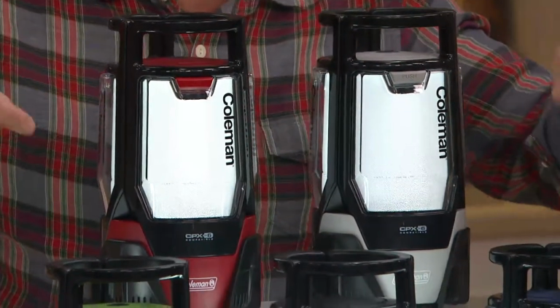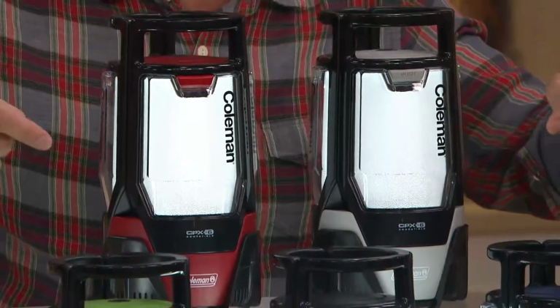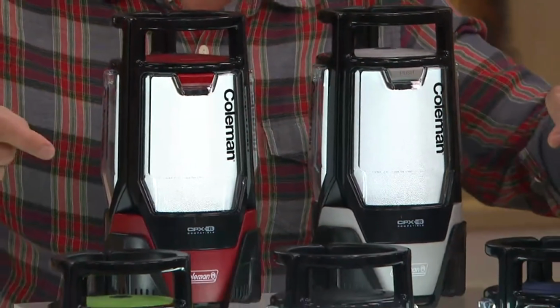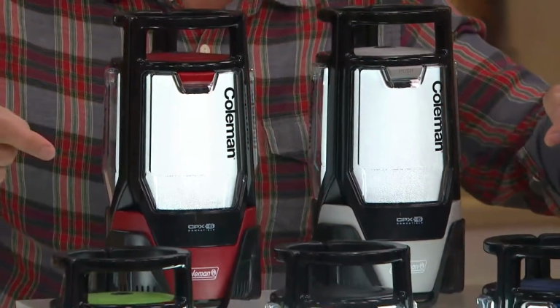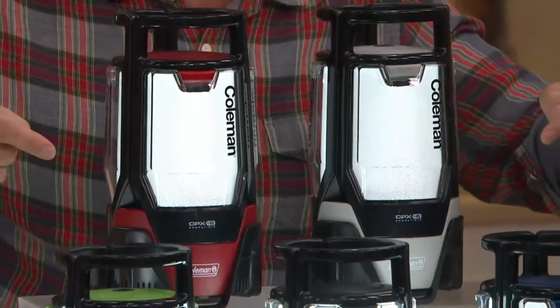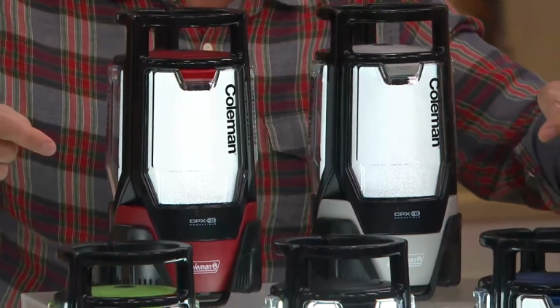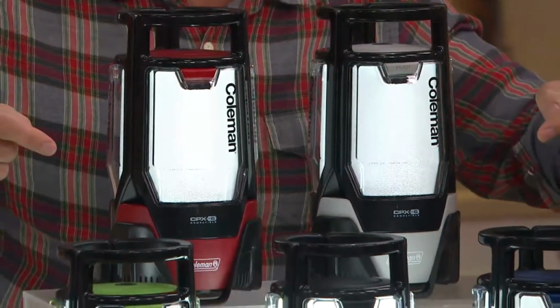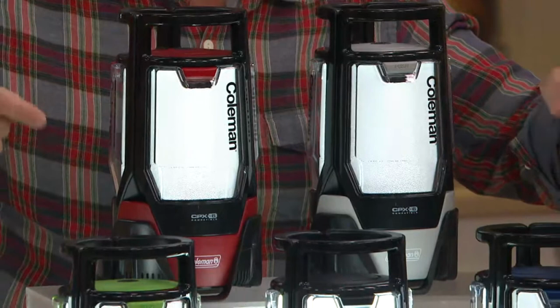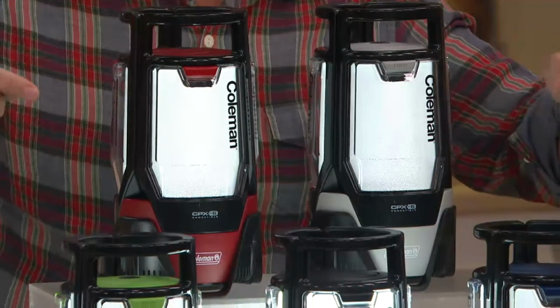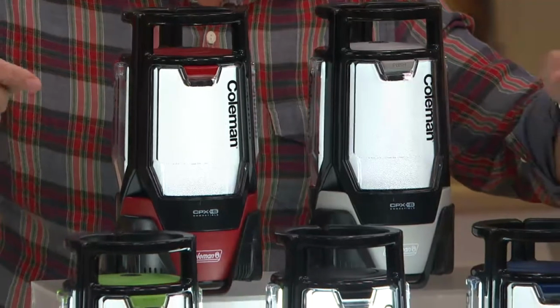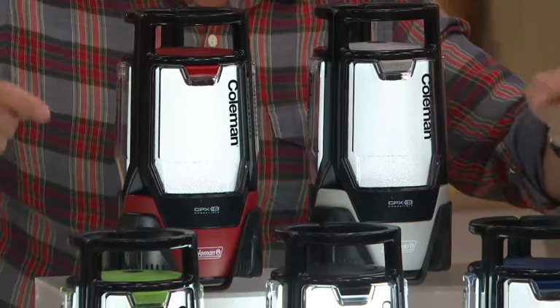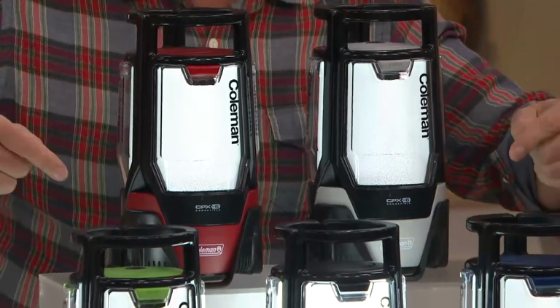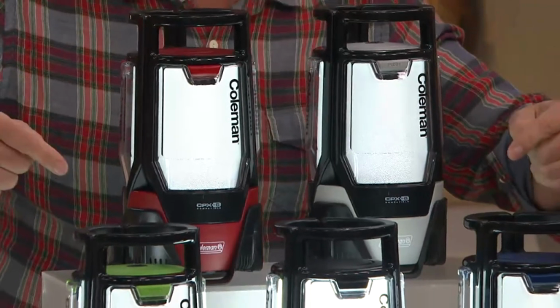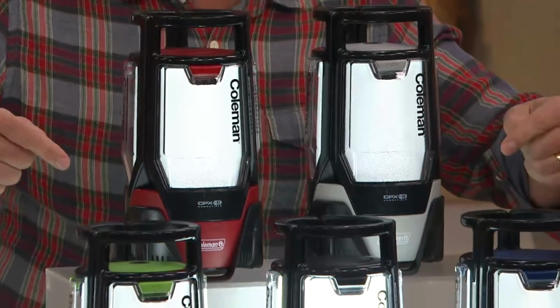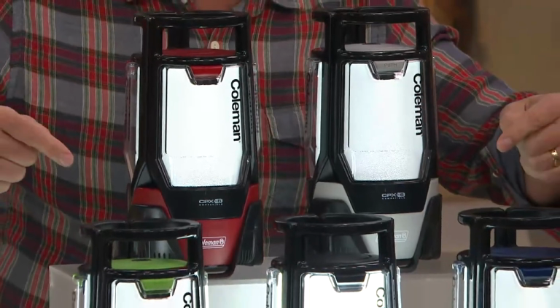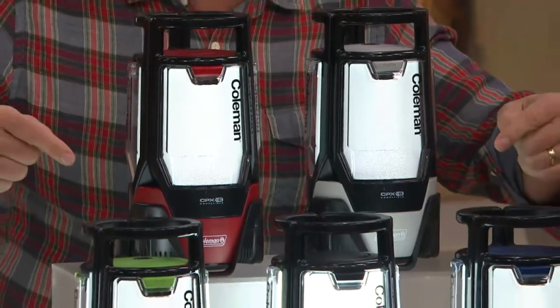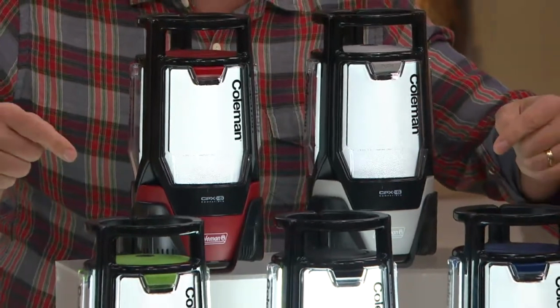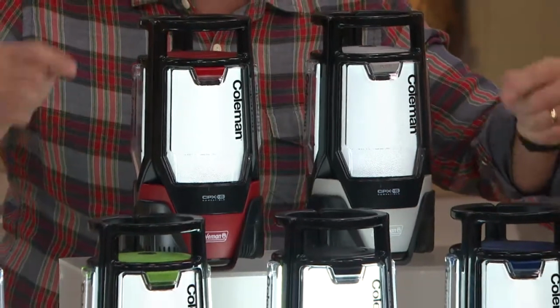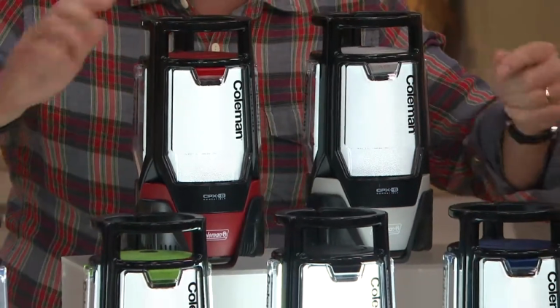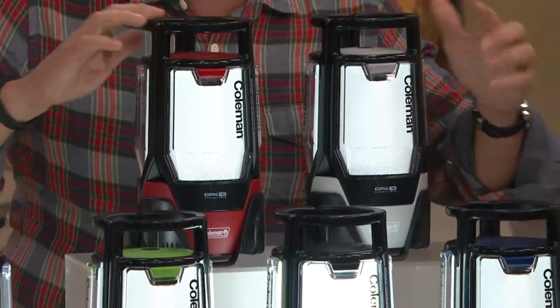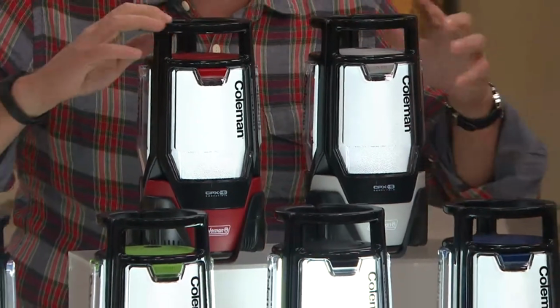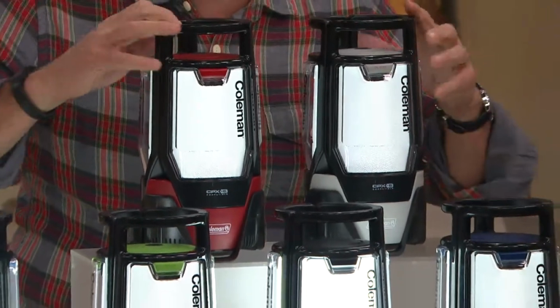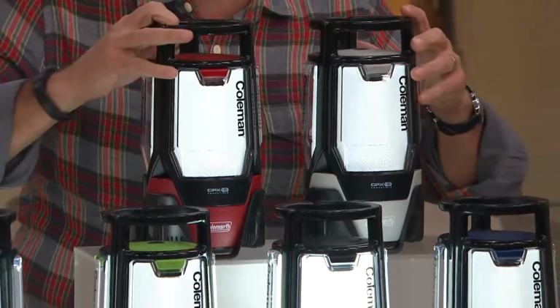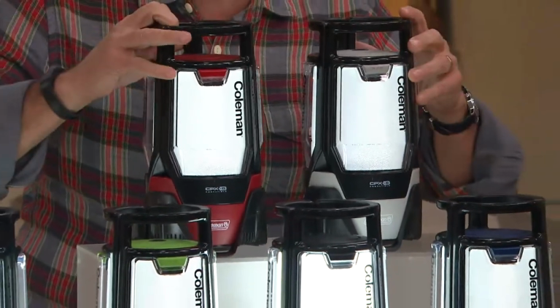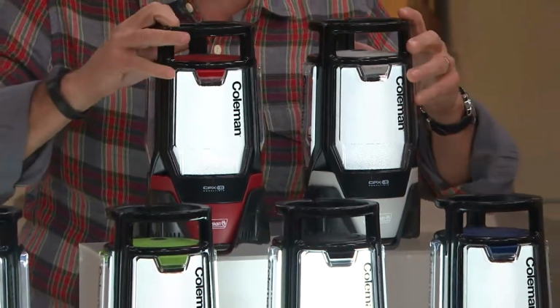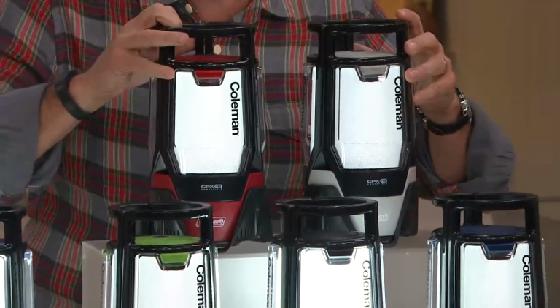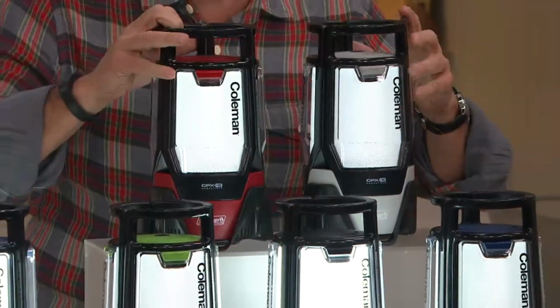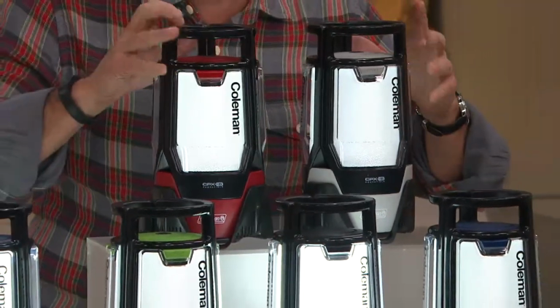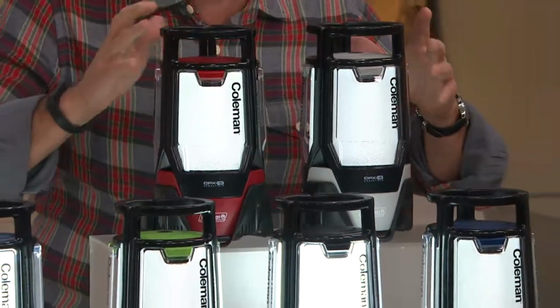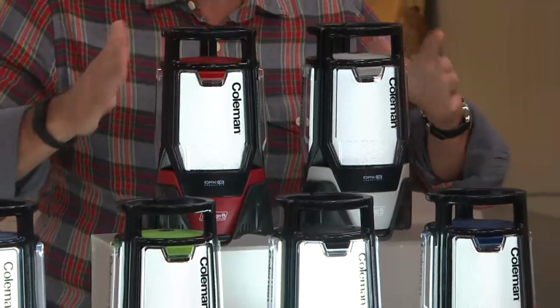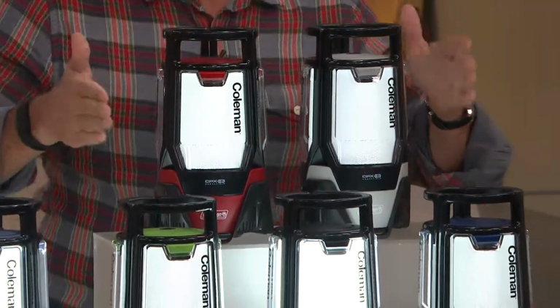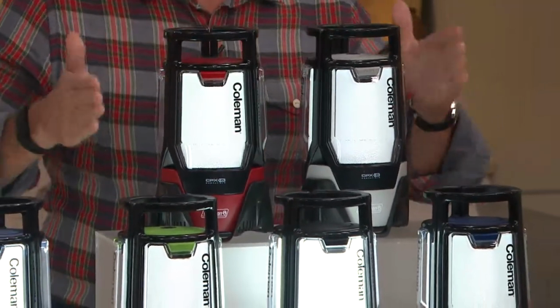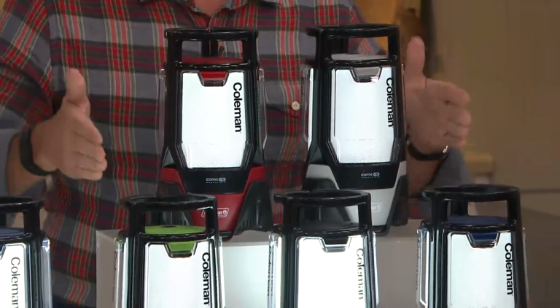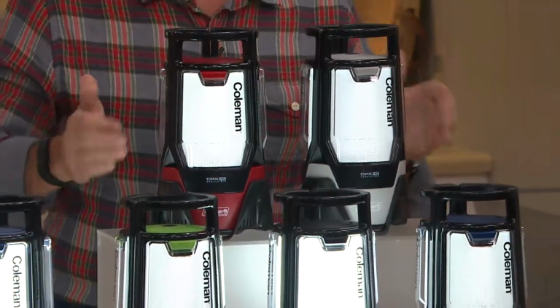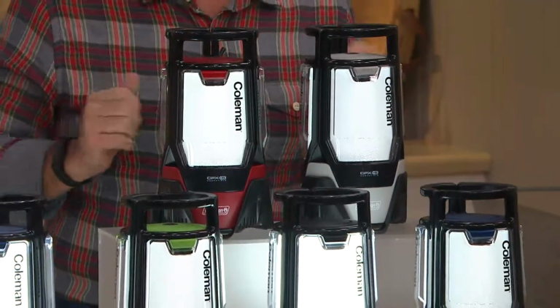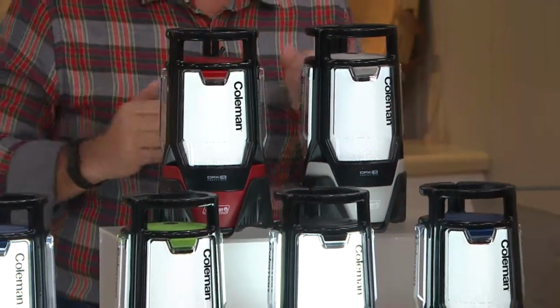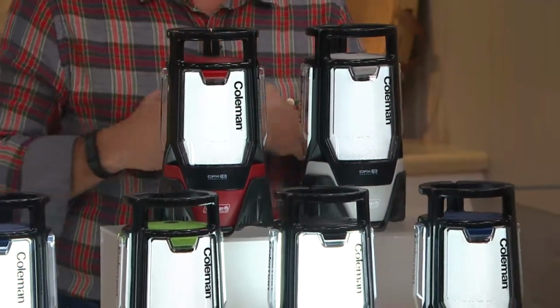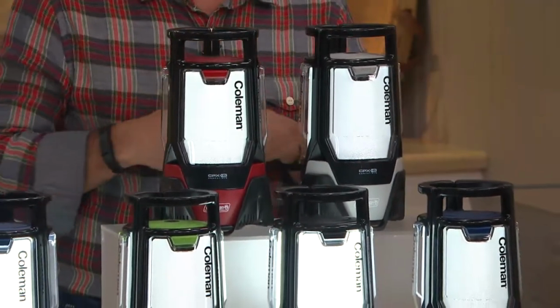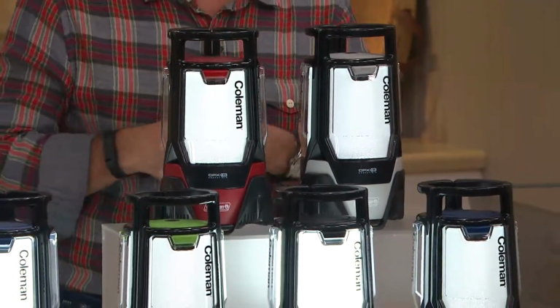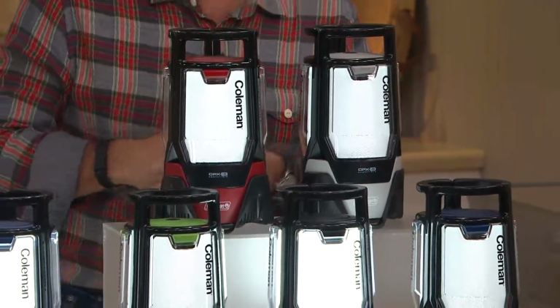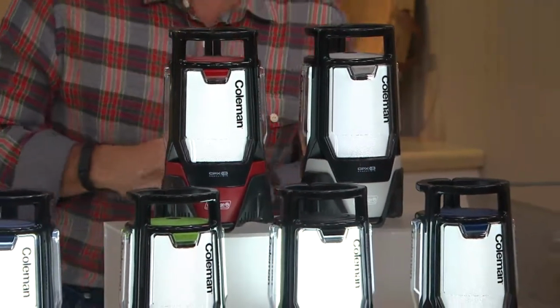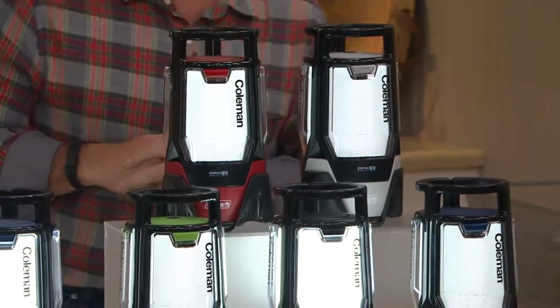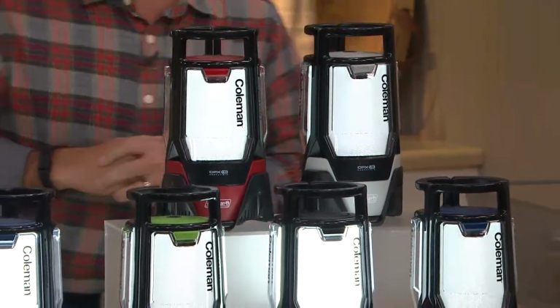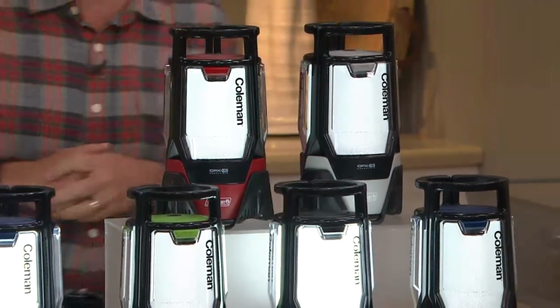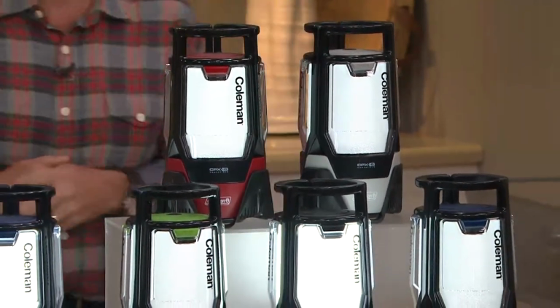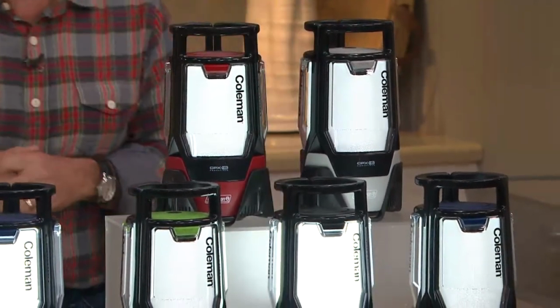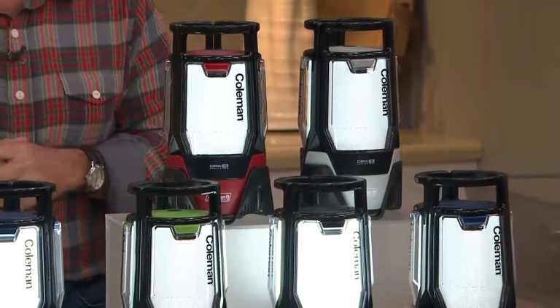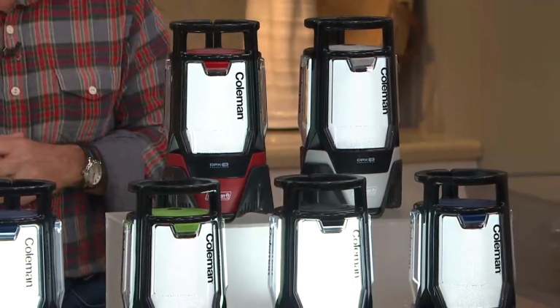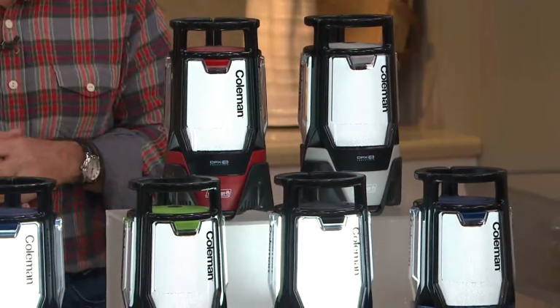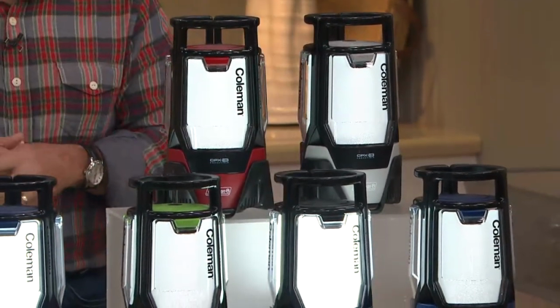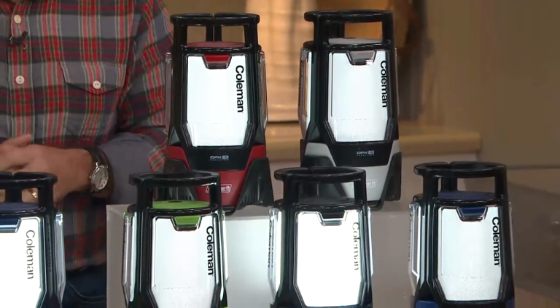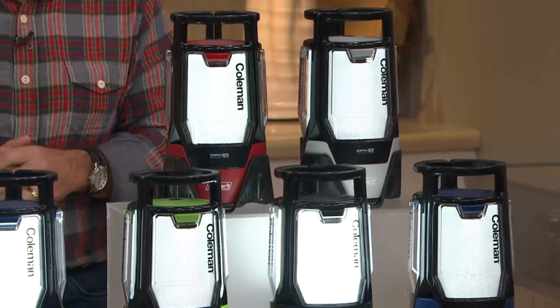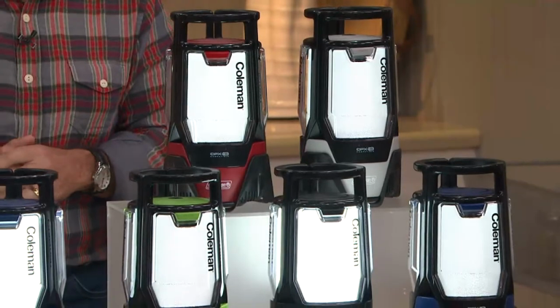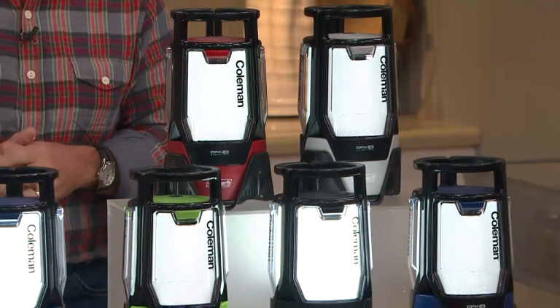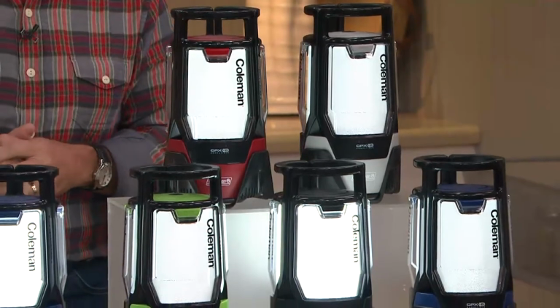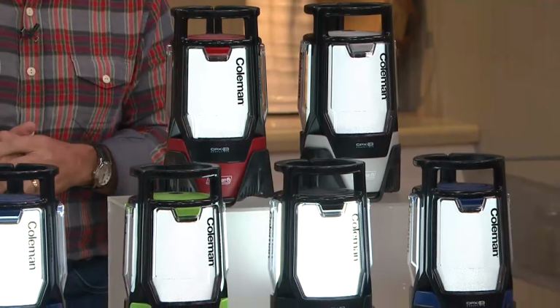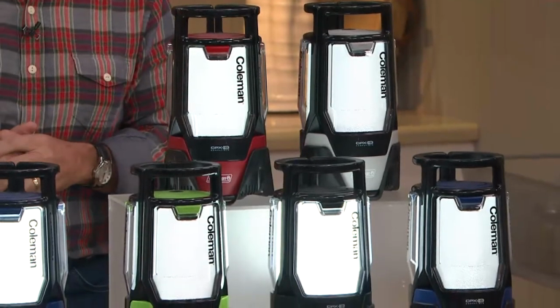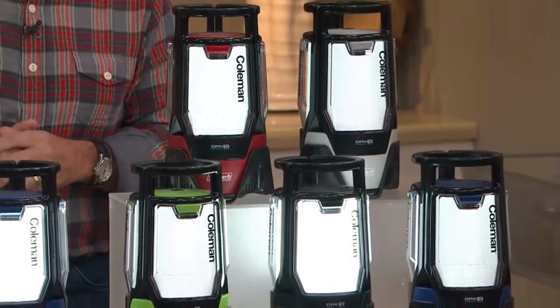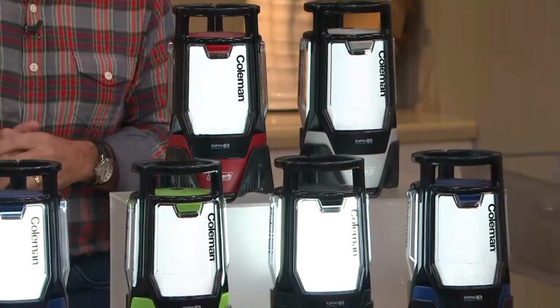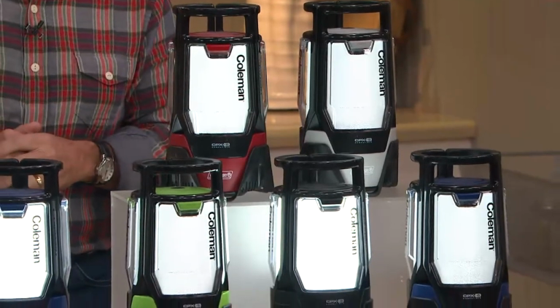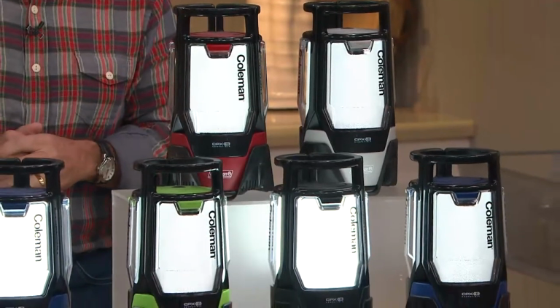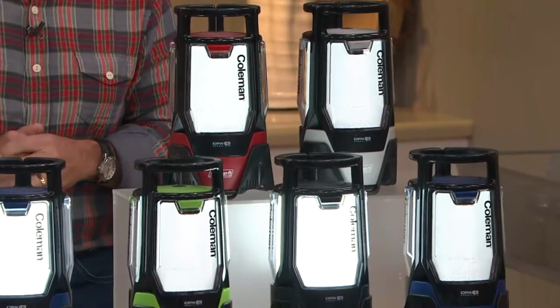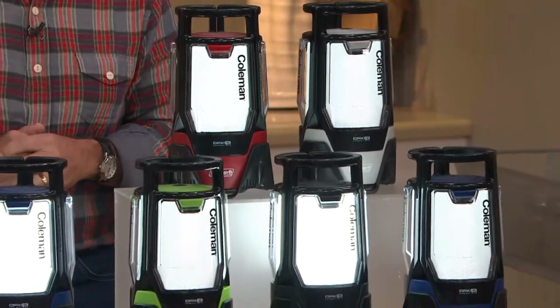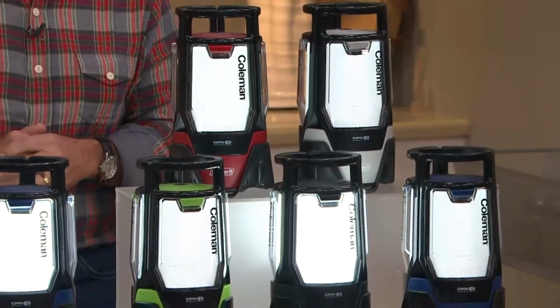$63.72 is today's special value. Three easy payments of $21.24 a month with a major credit card or your QVC card.